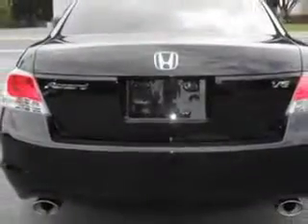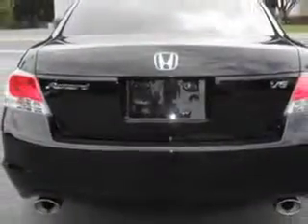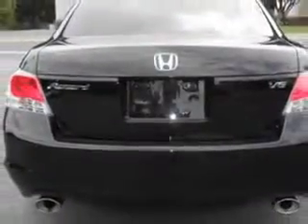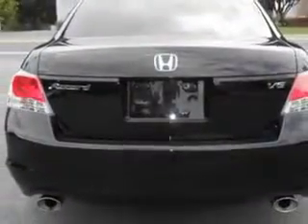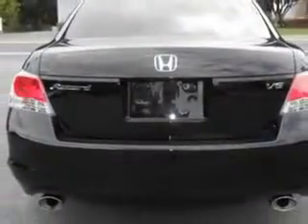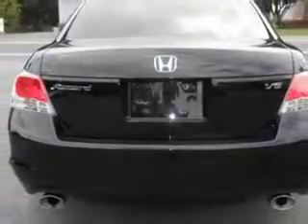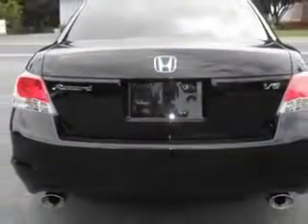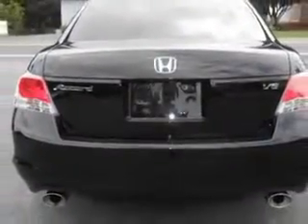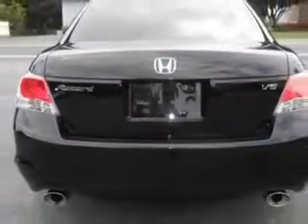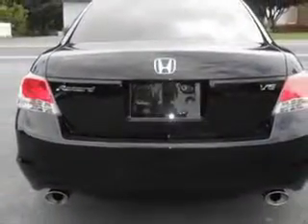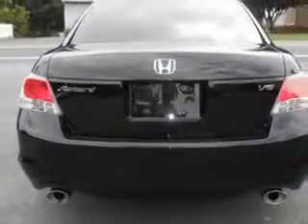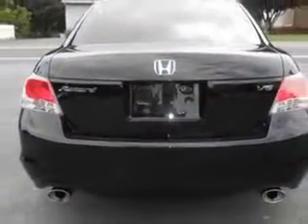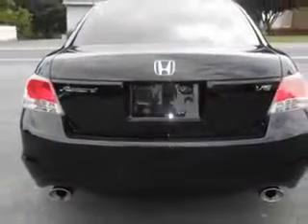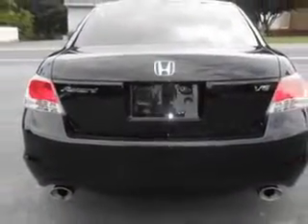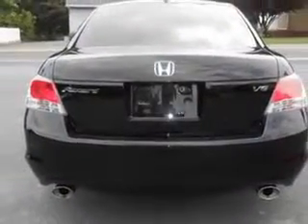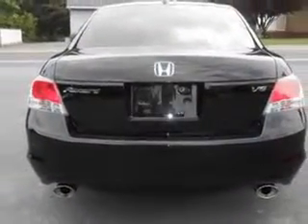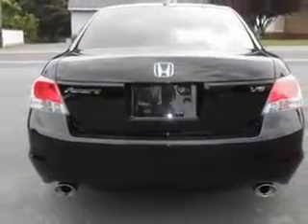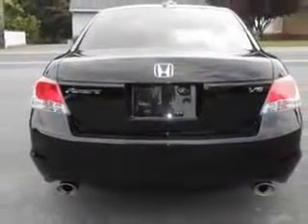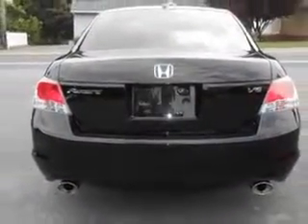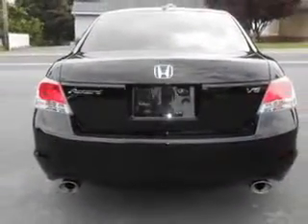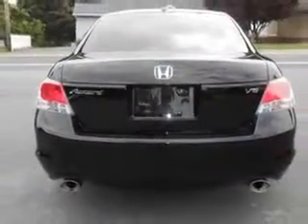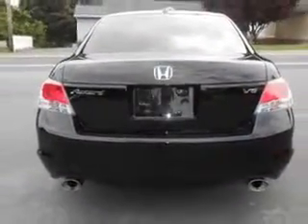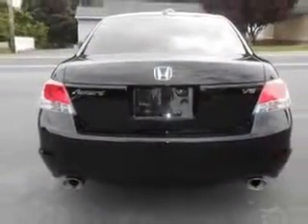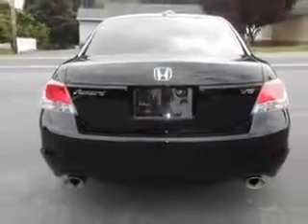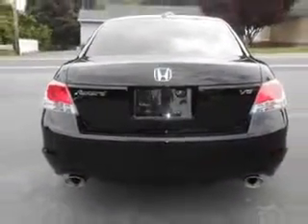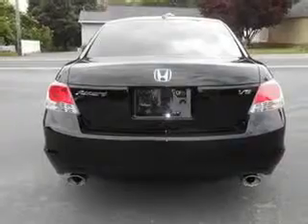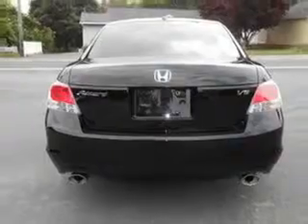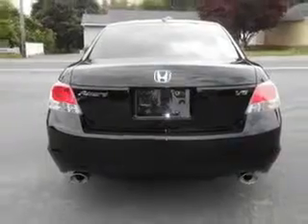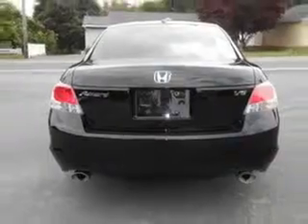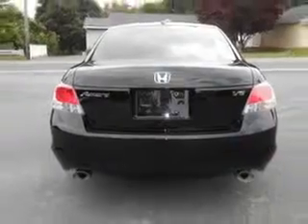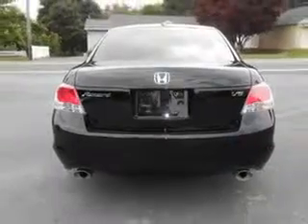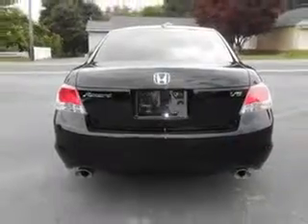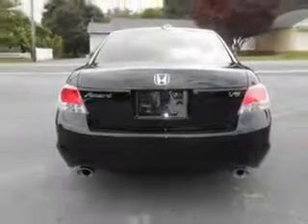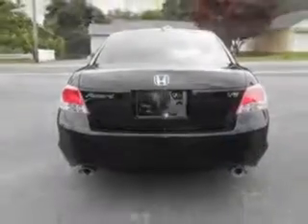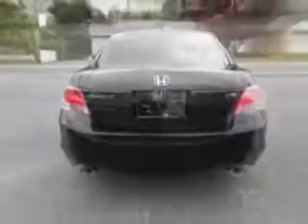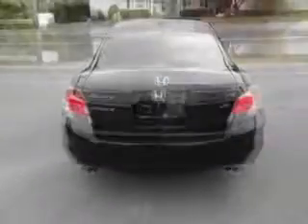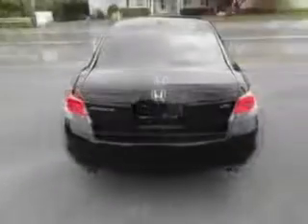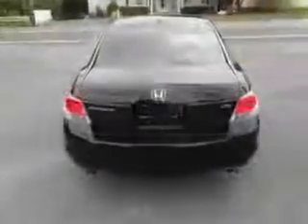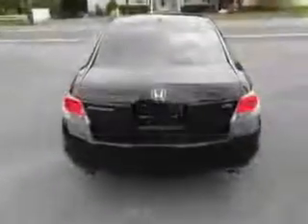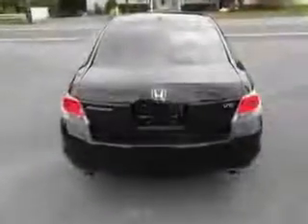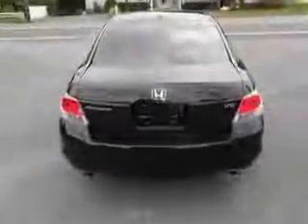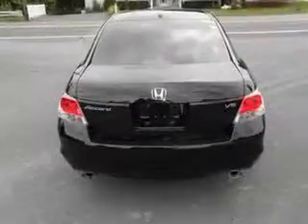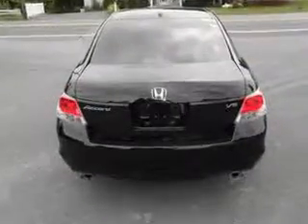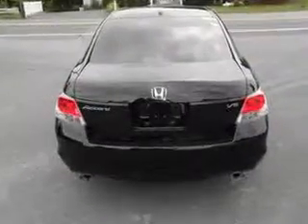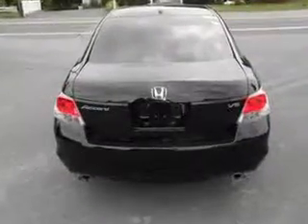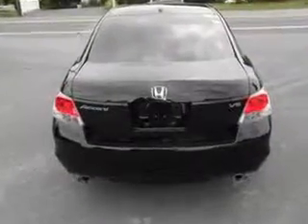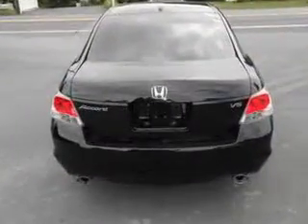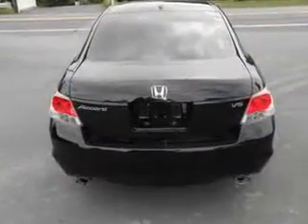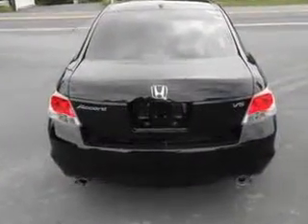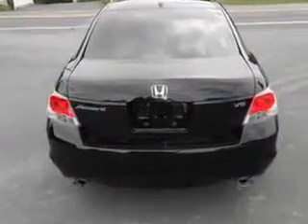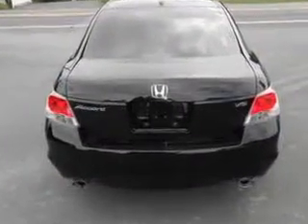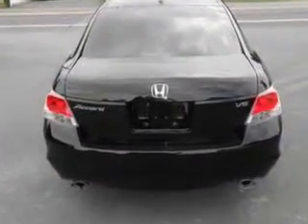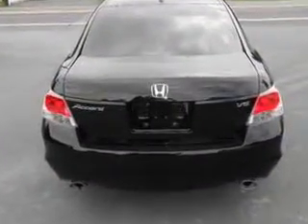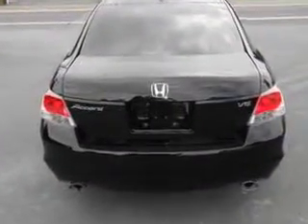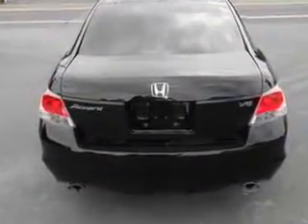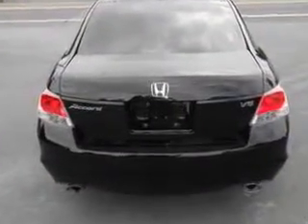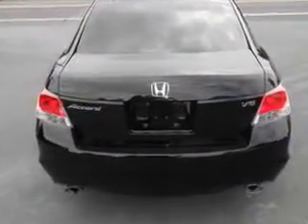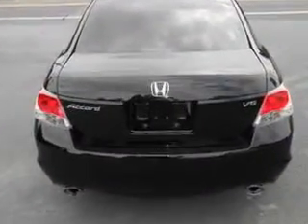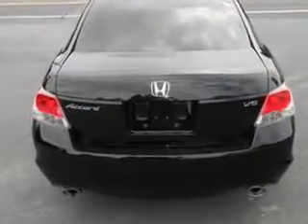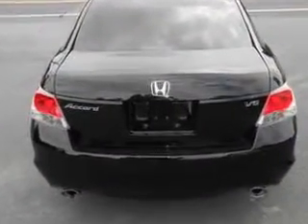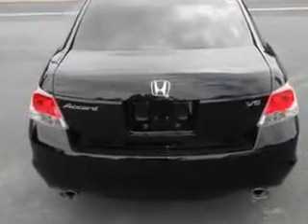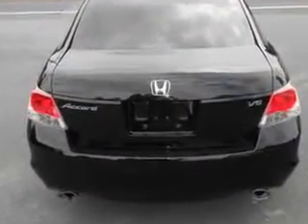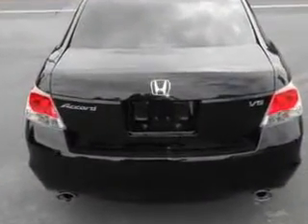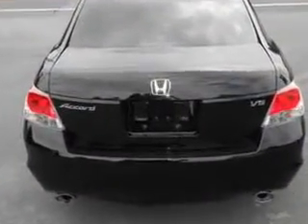Enjoy the drive and have peace of mind in this 2010 Honda Accord. See us at Mike Watcher's Used Cars today.